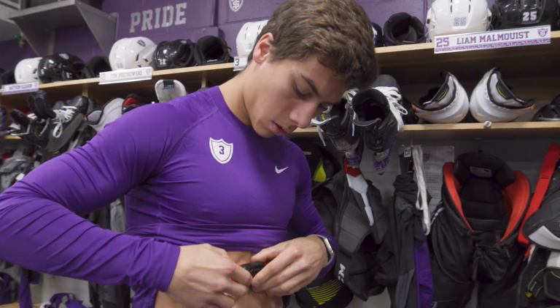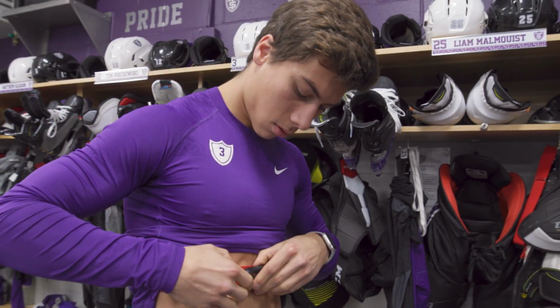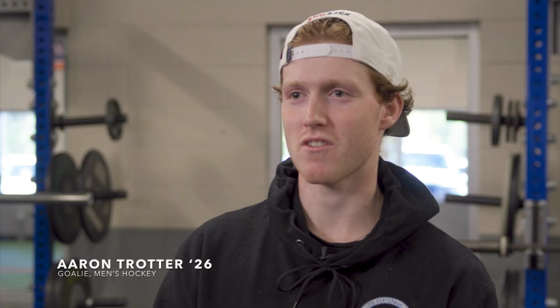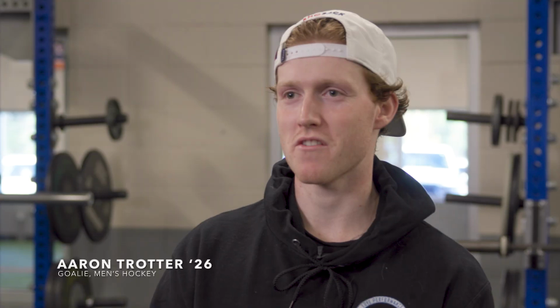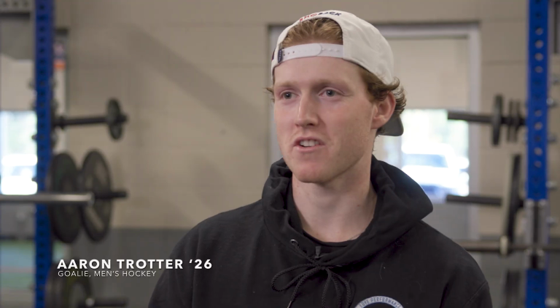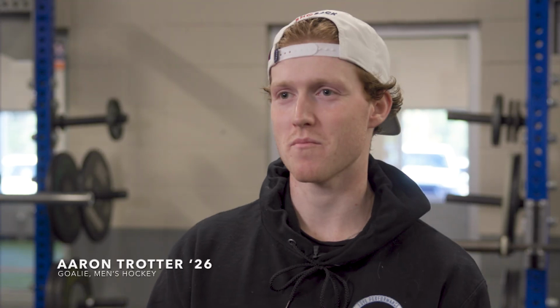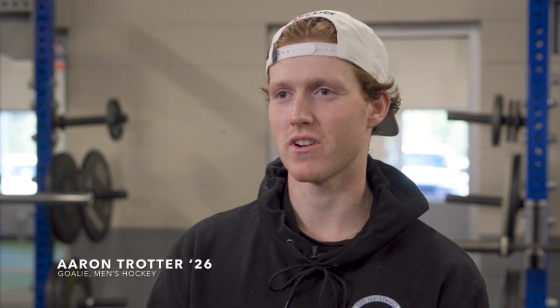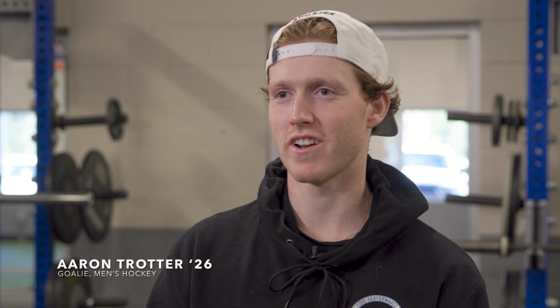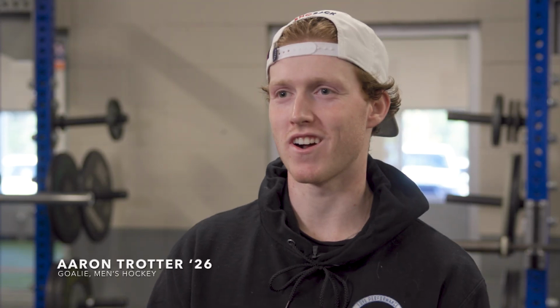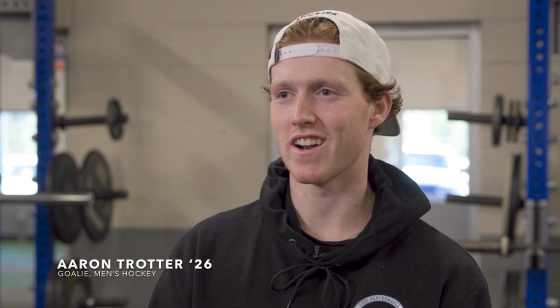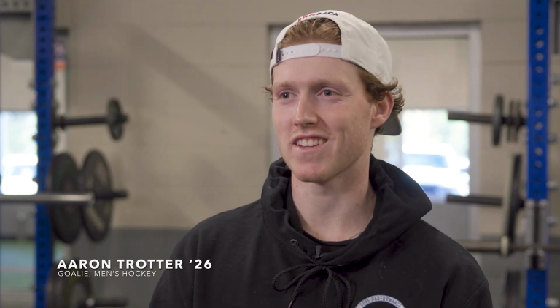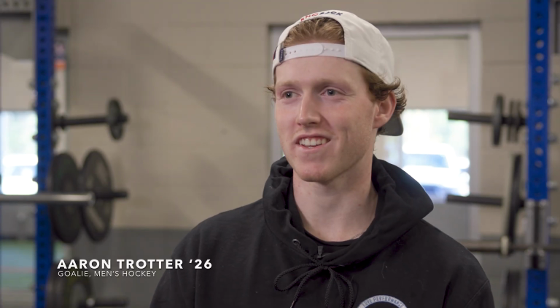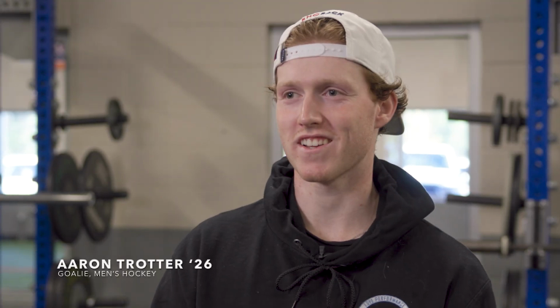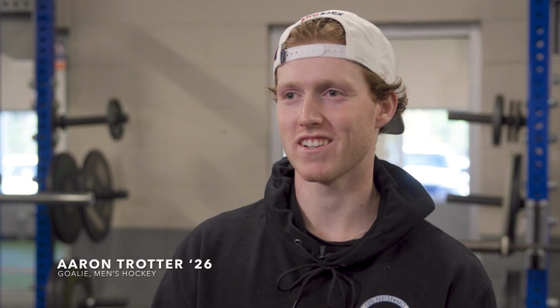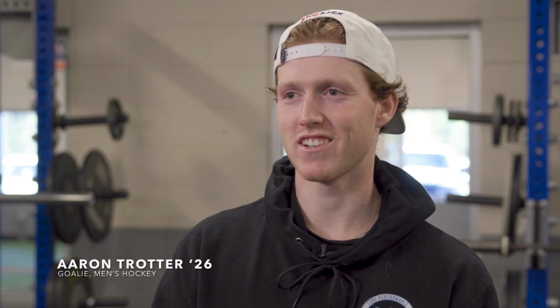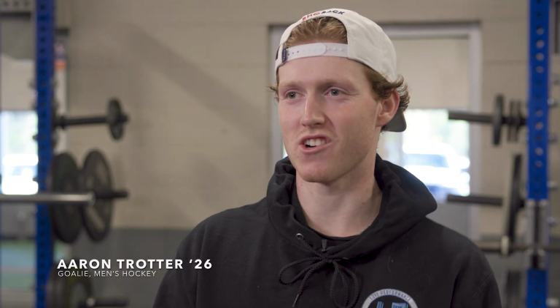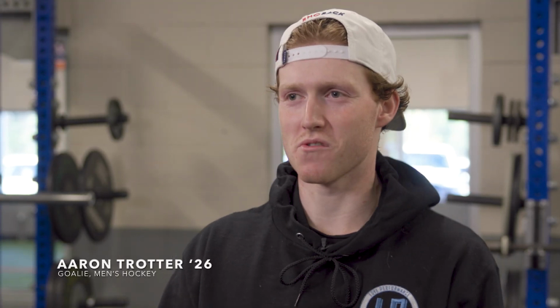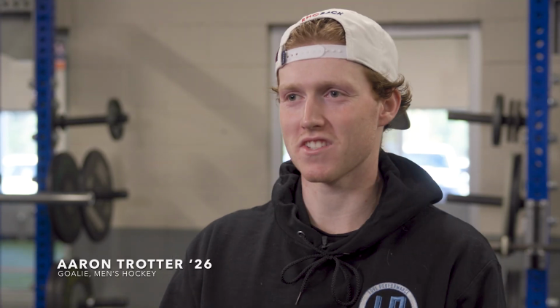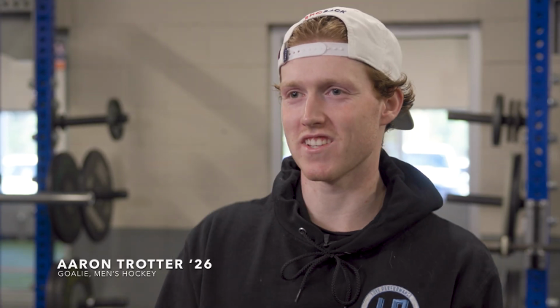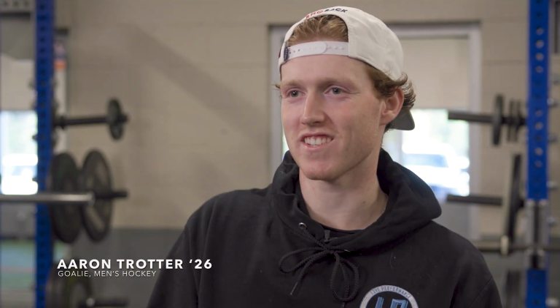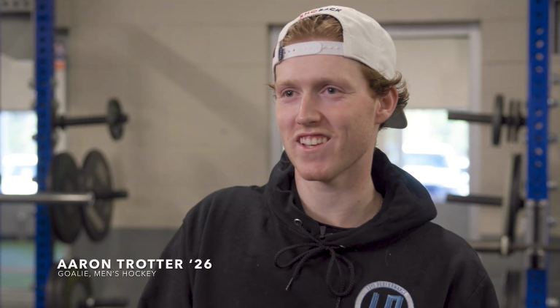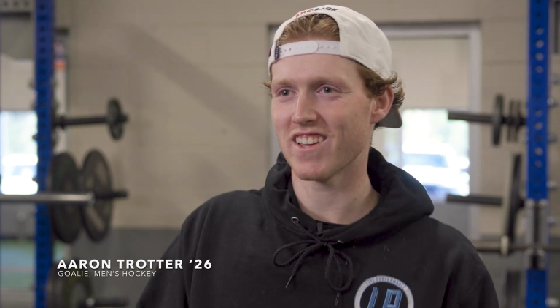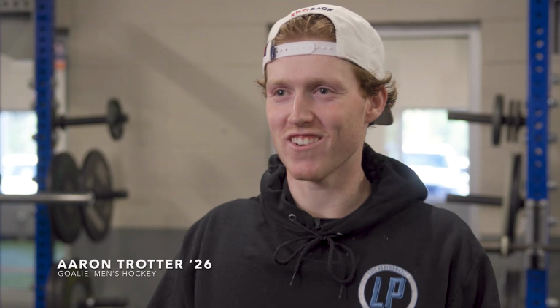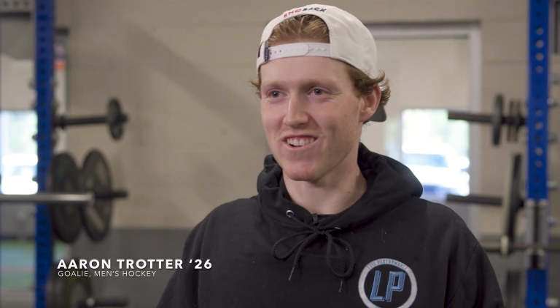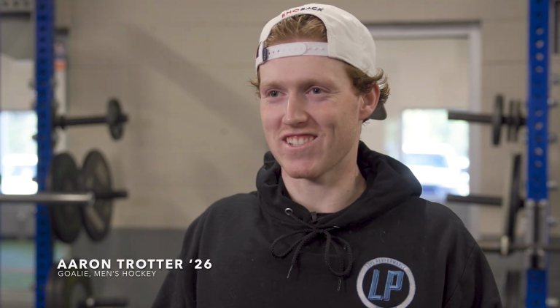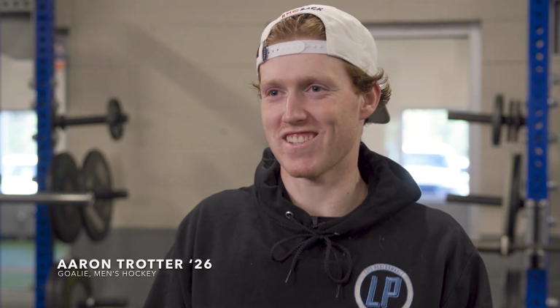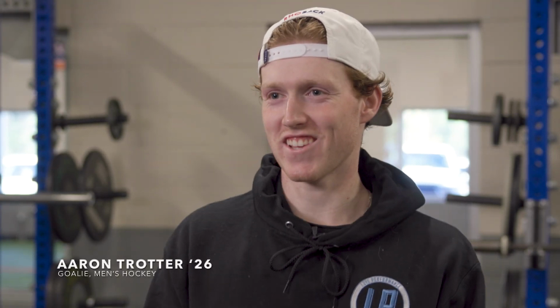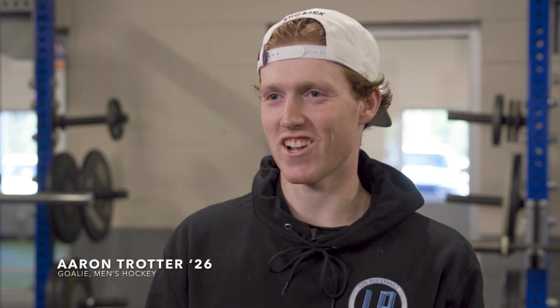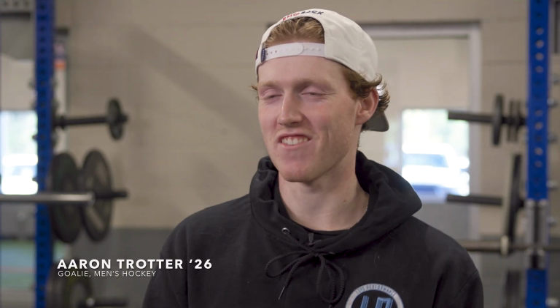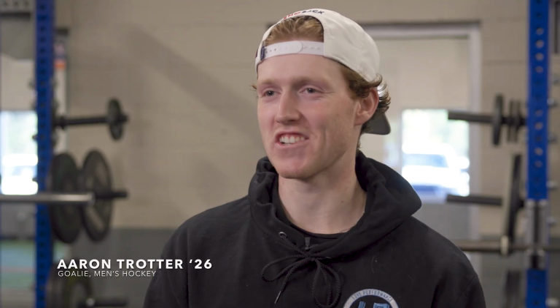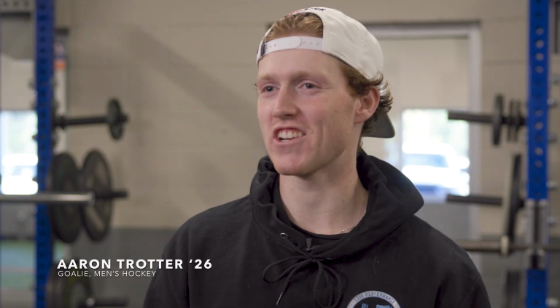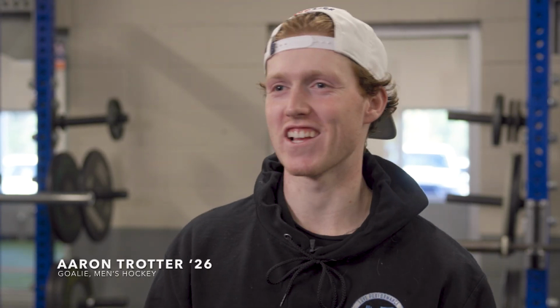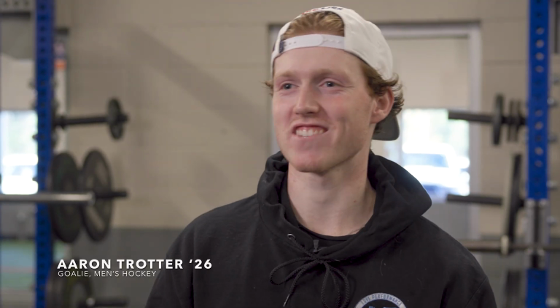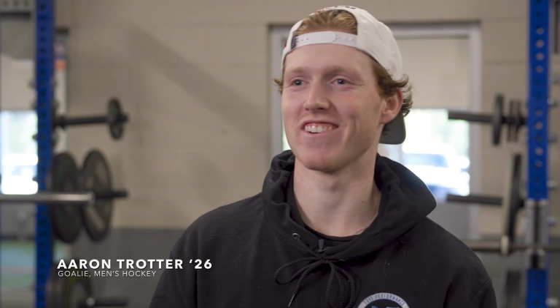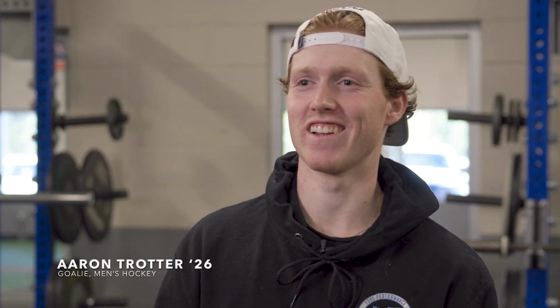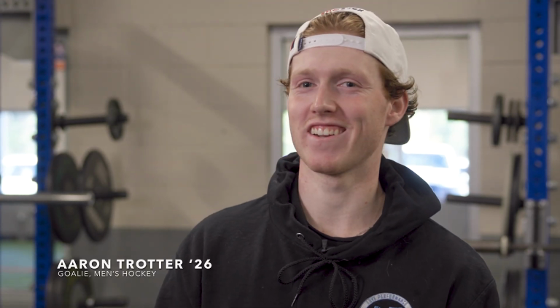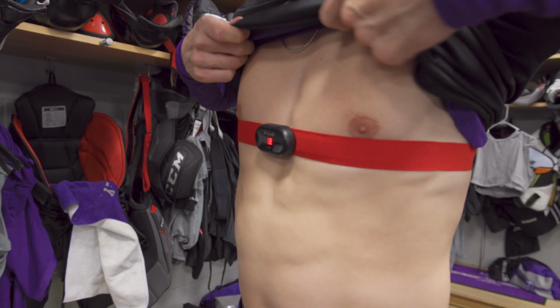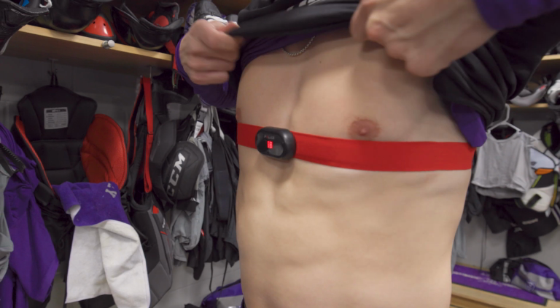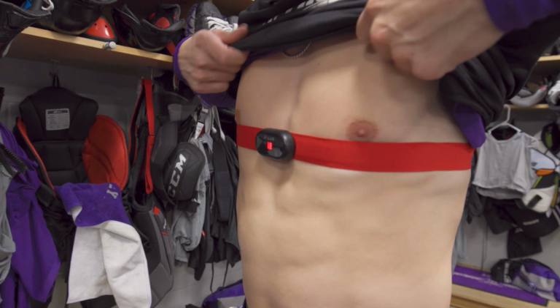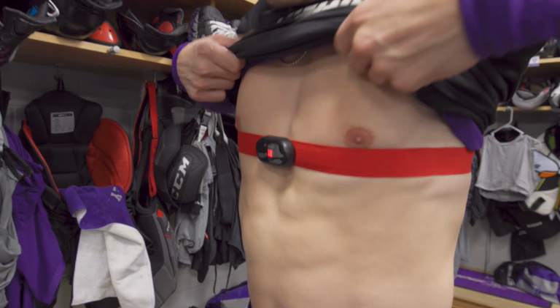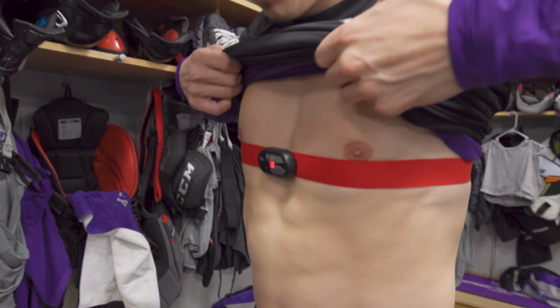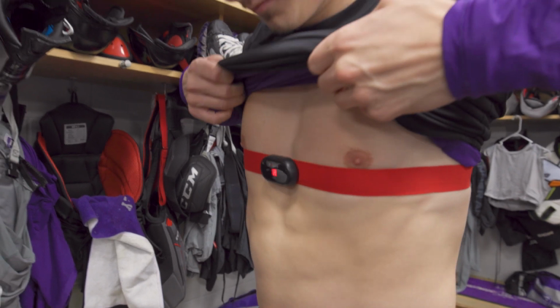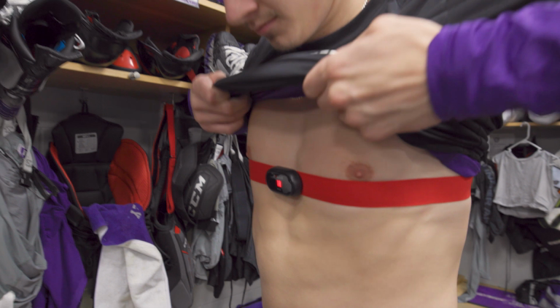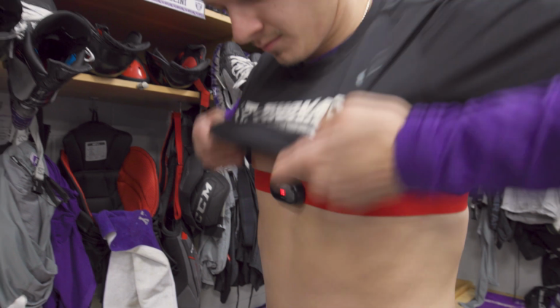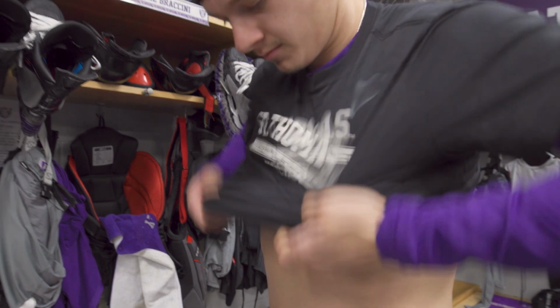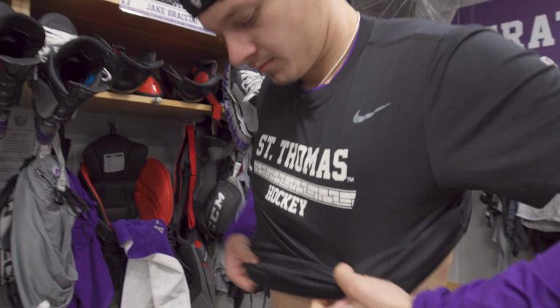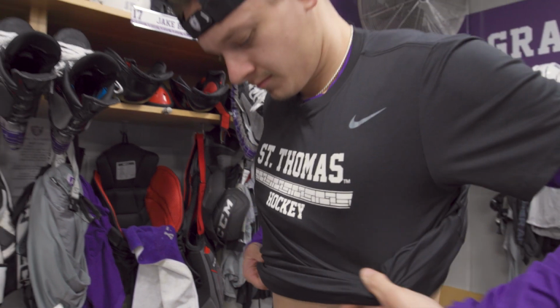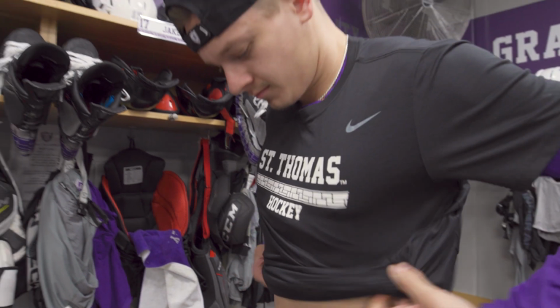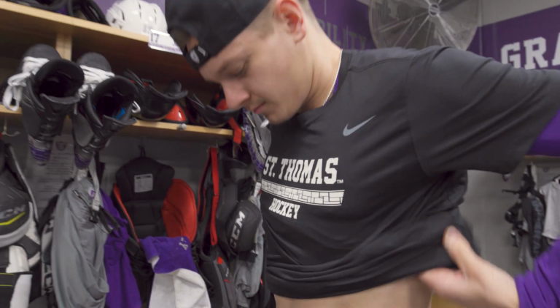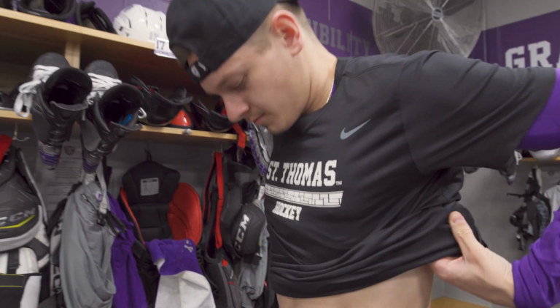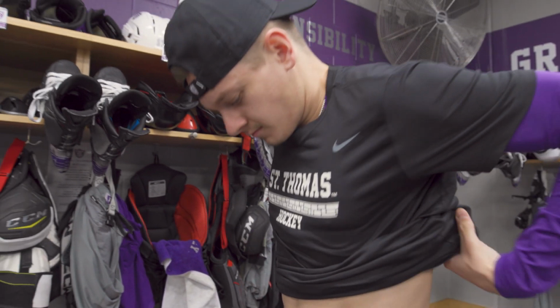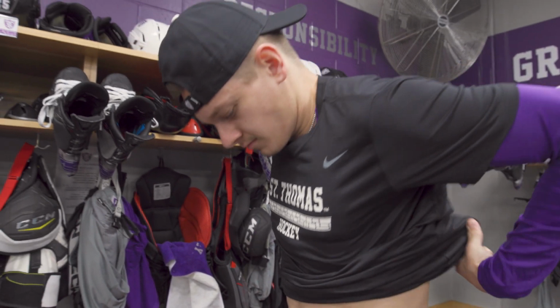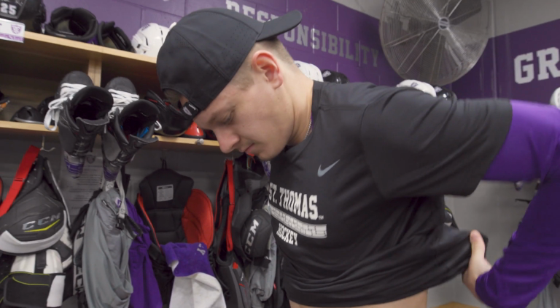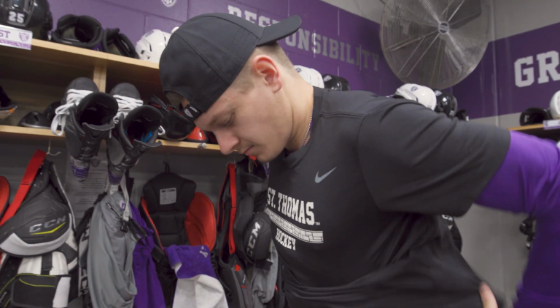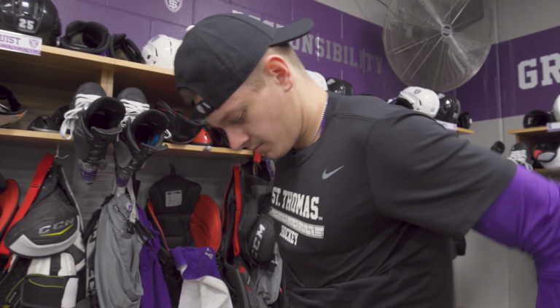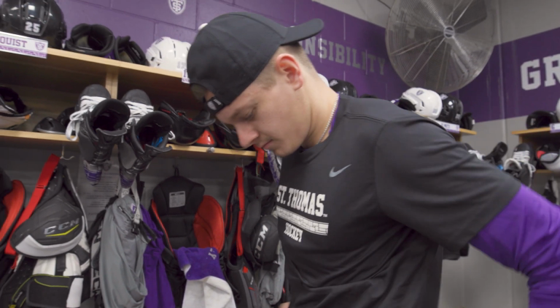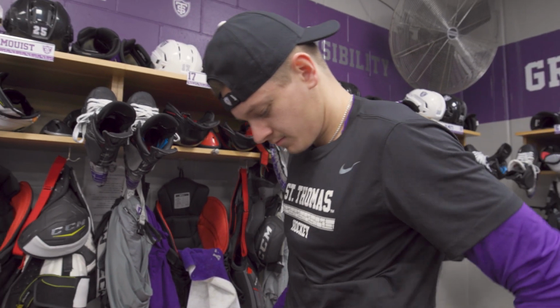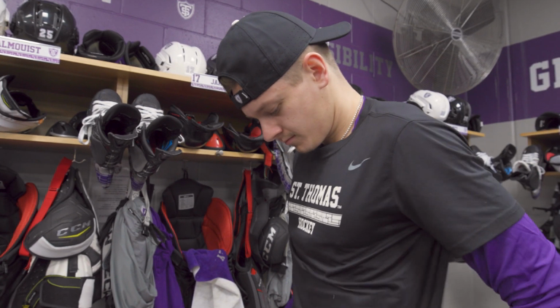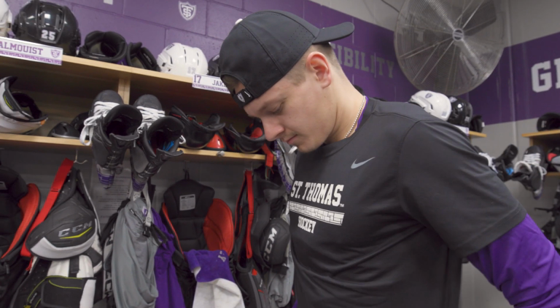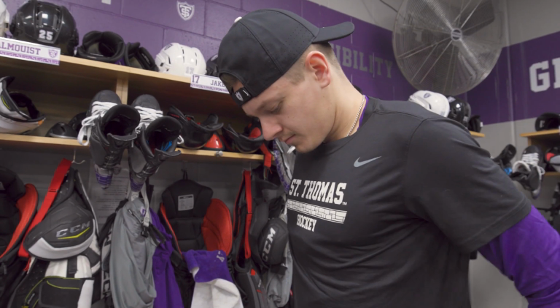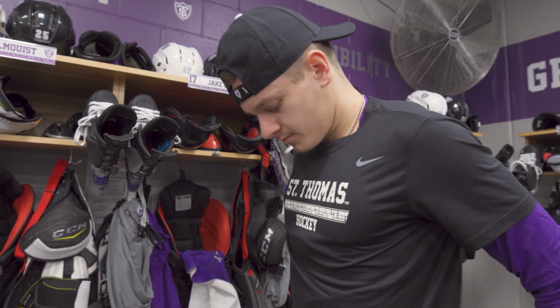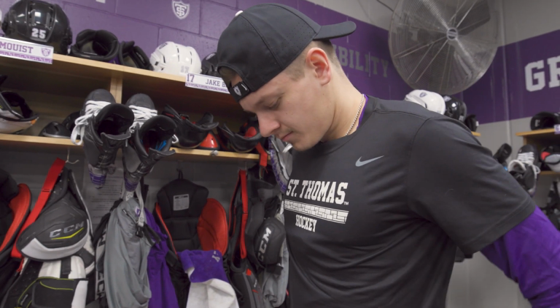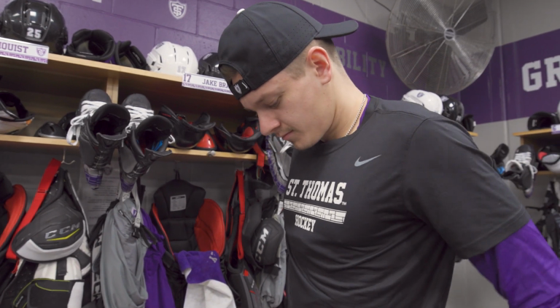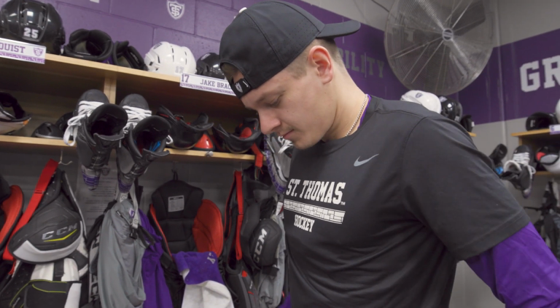Right when you're putting it on it's like, 'Oh, what's this thing on my chest?' But it honestly probably took me 20 minutes to forget about it.